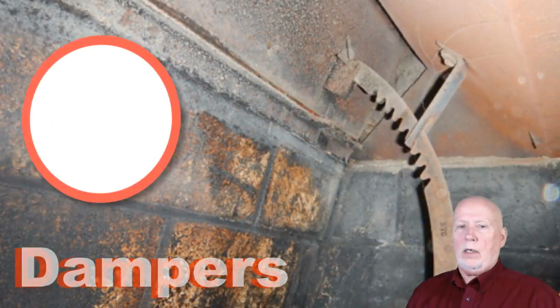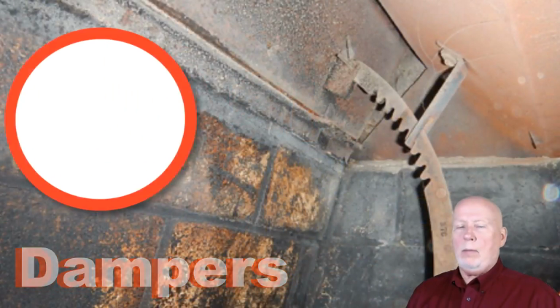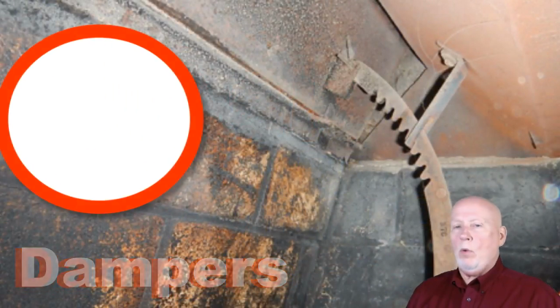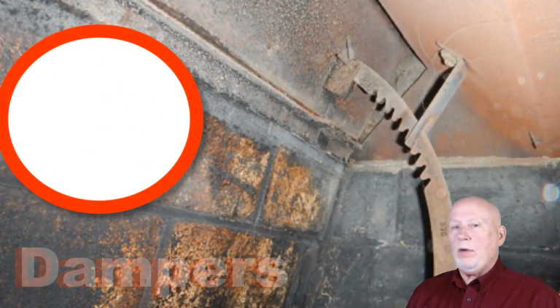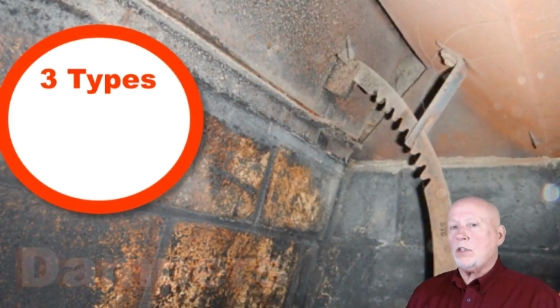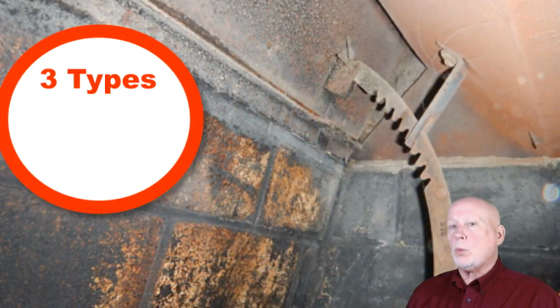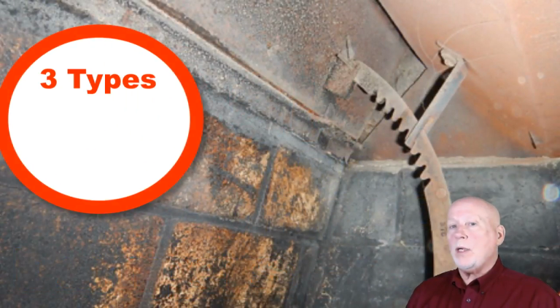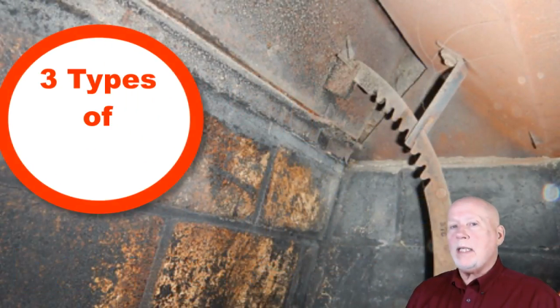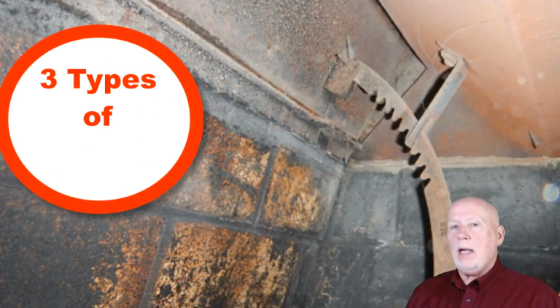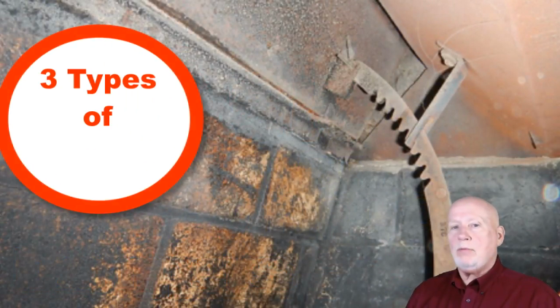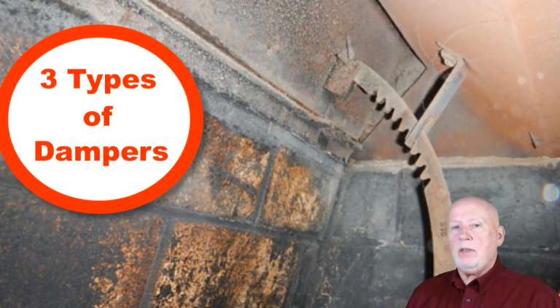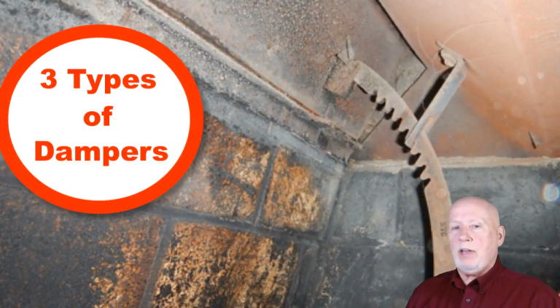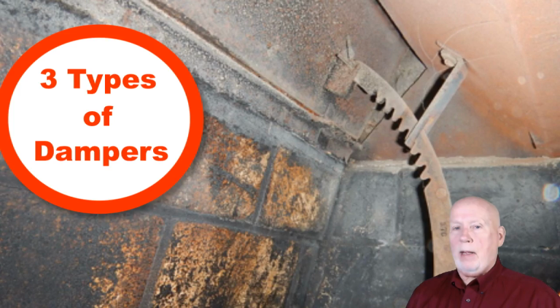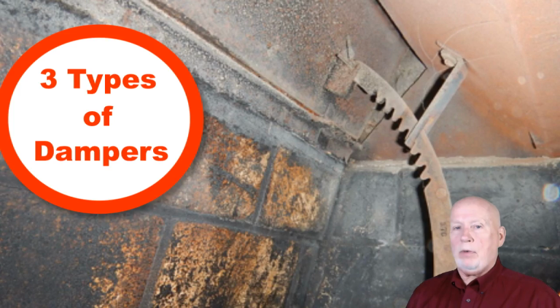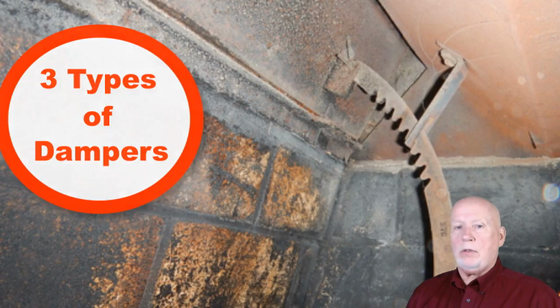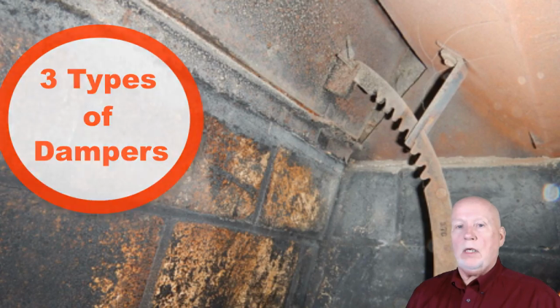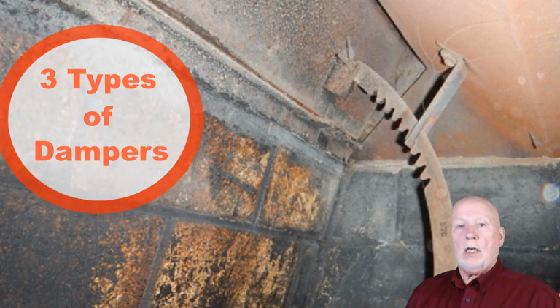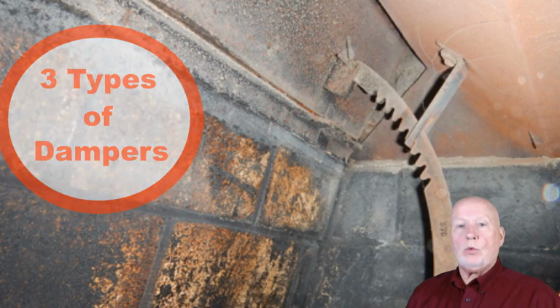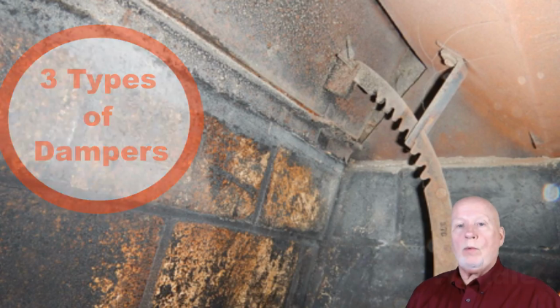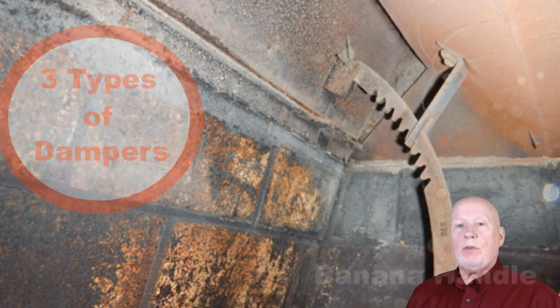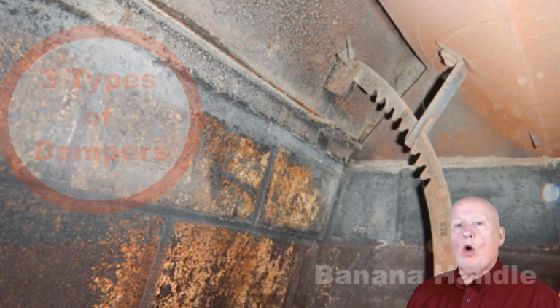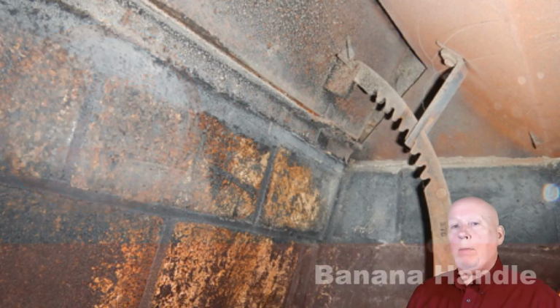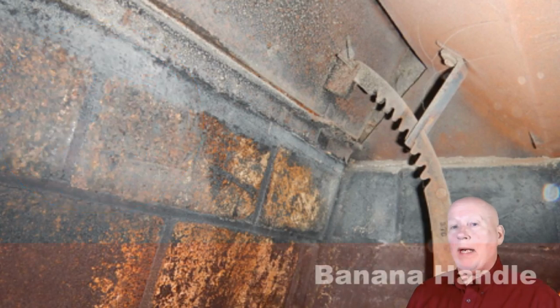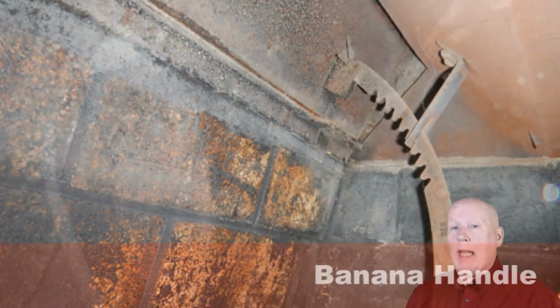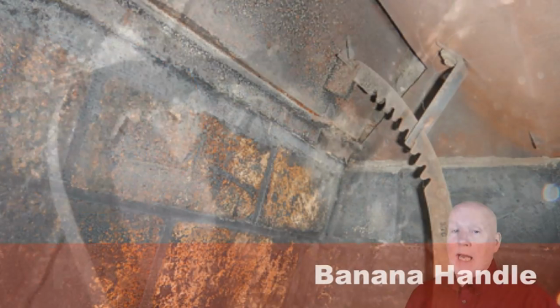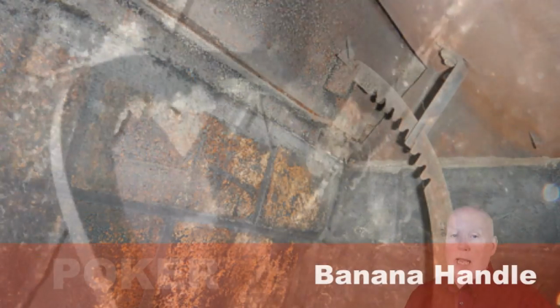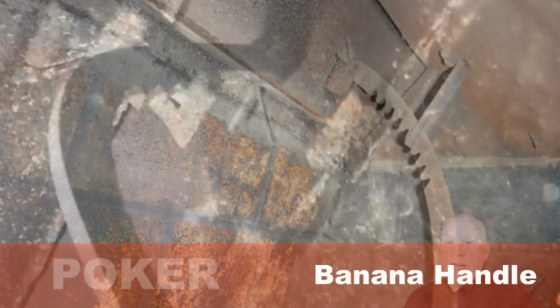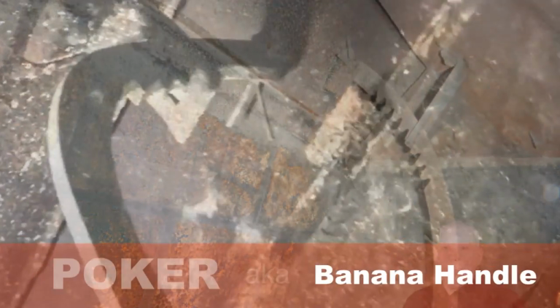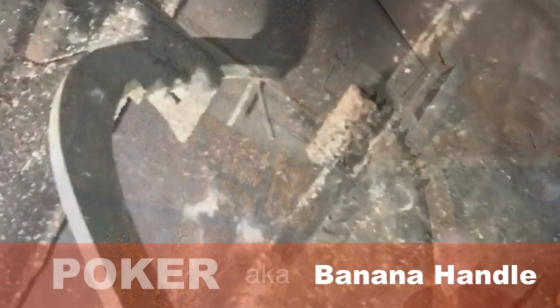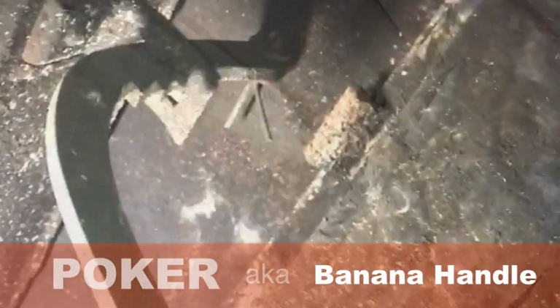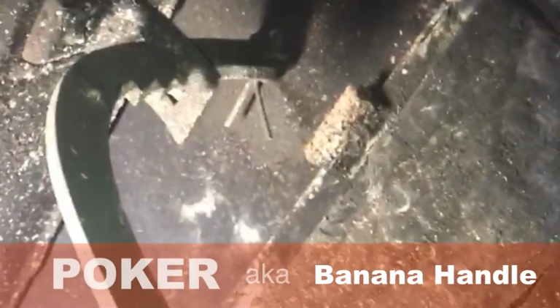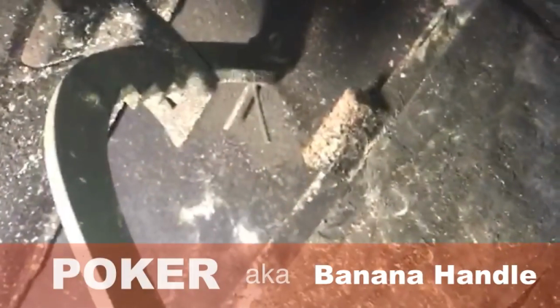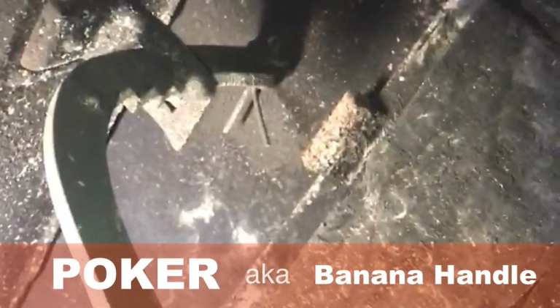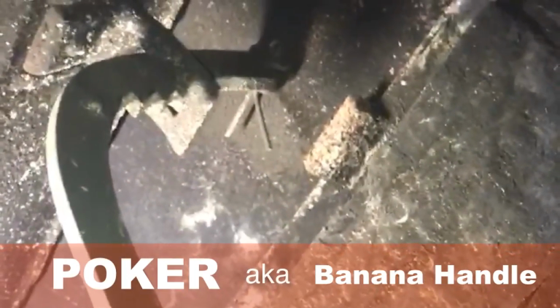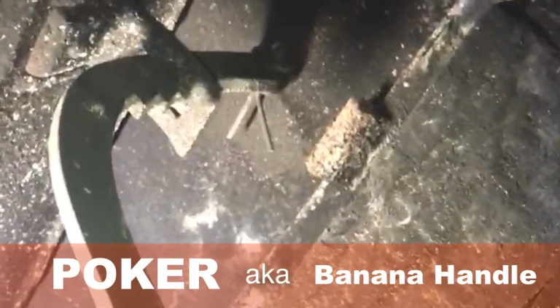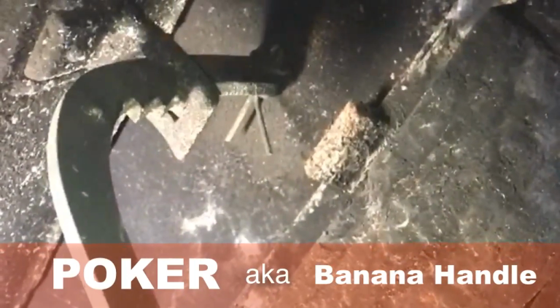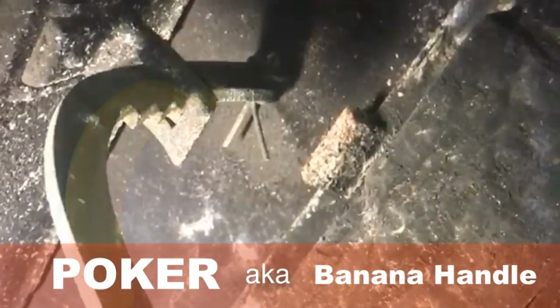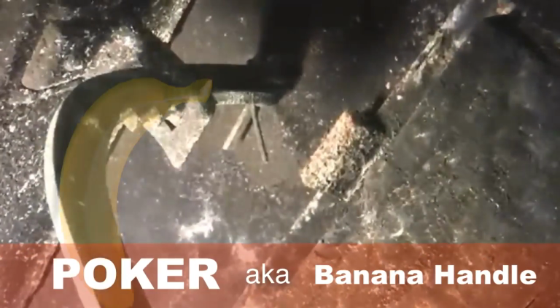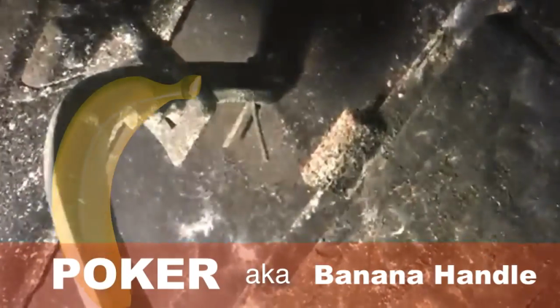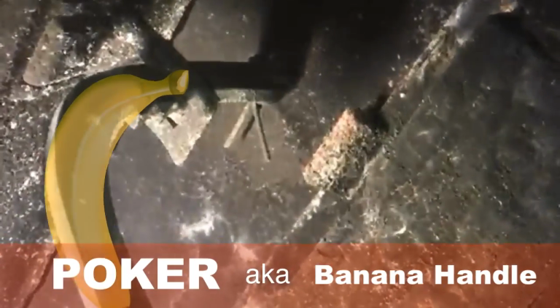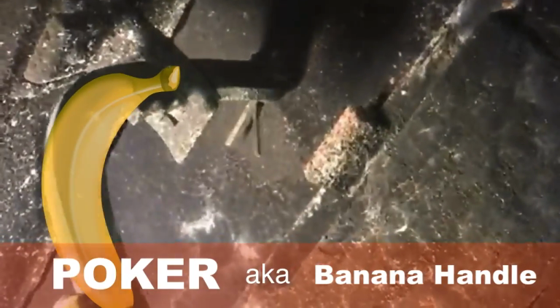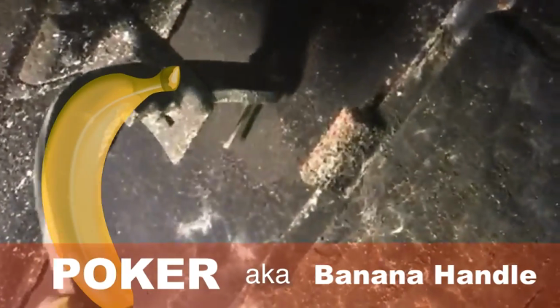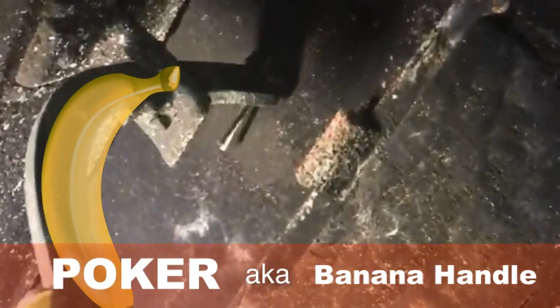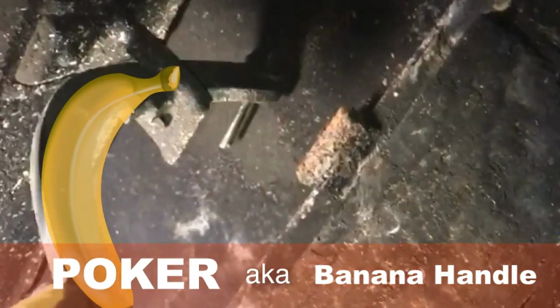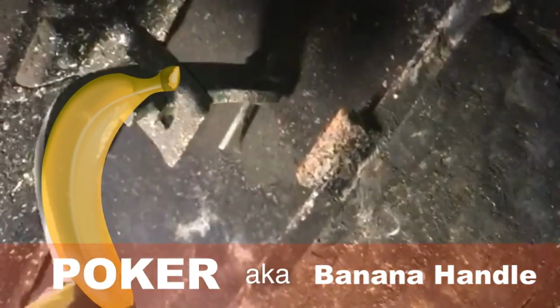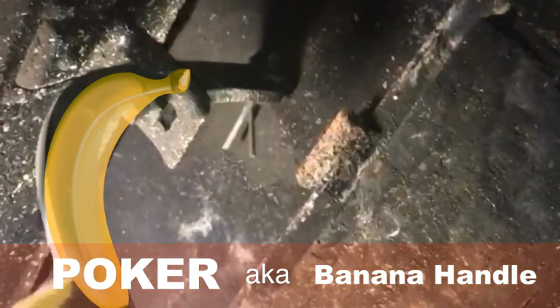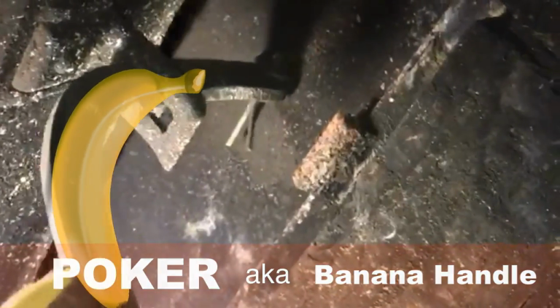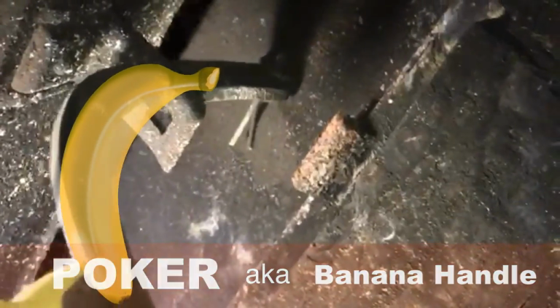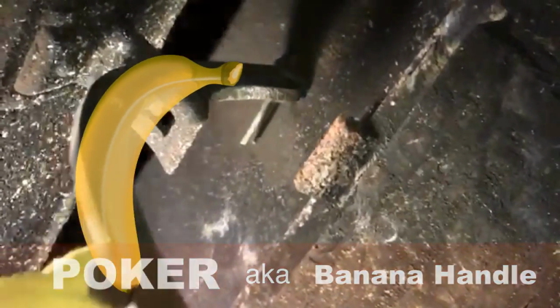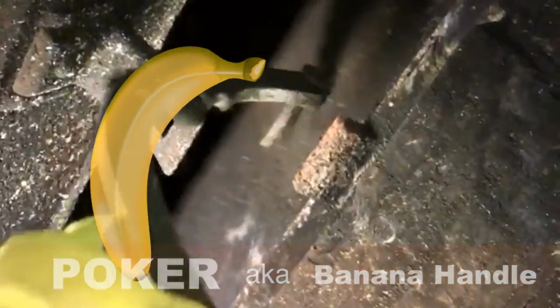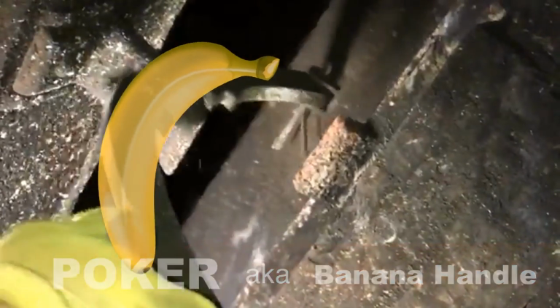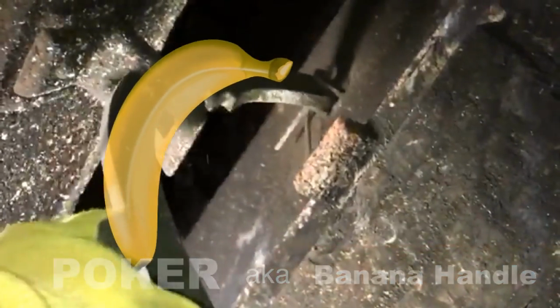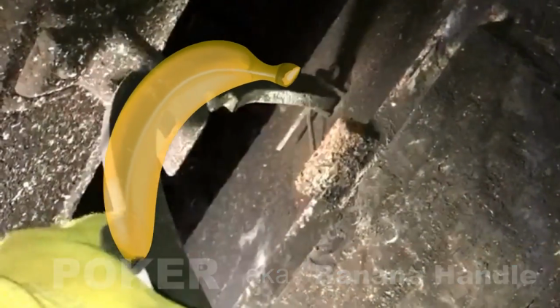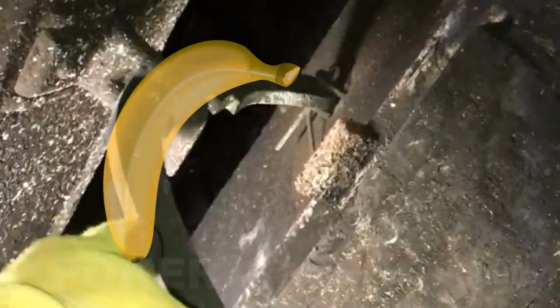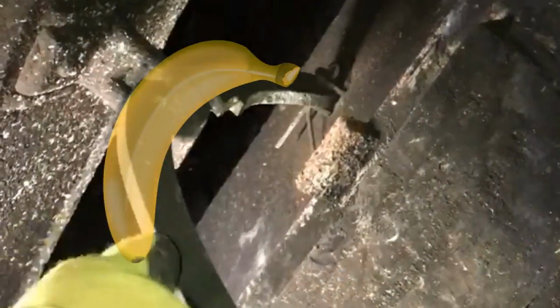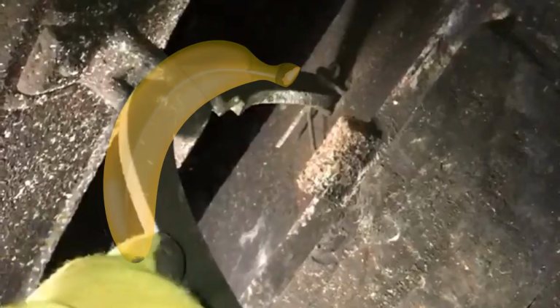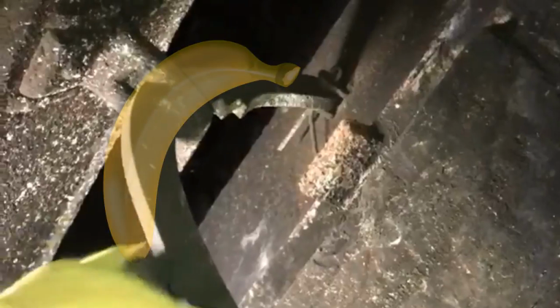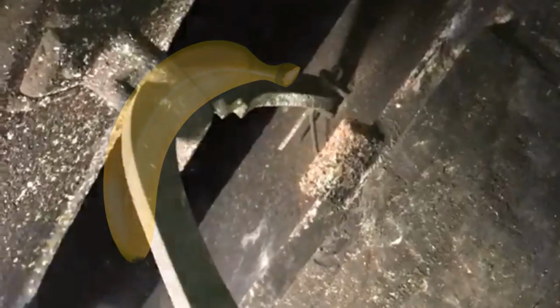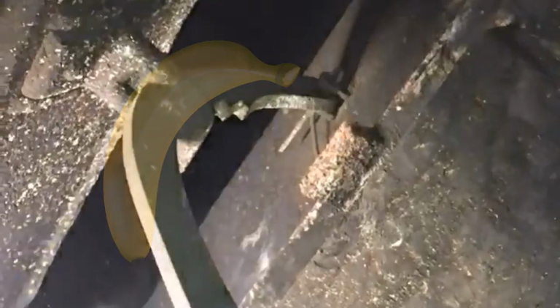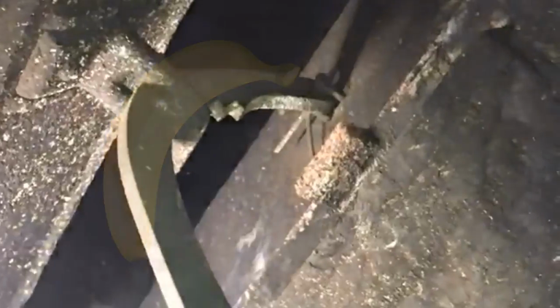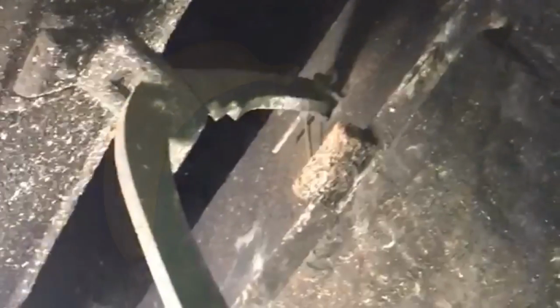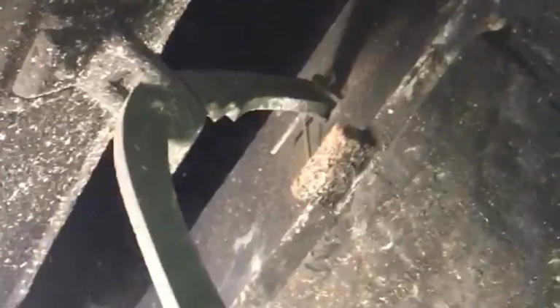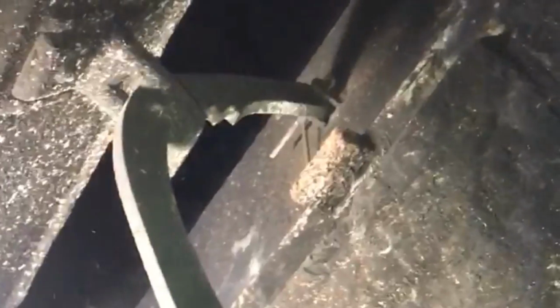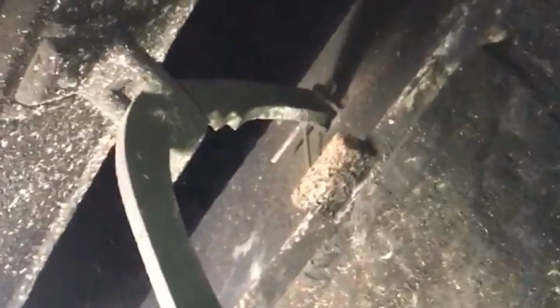Number one, there's three types of dampers. There's what we call a banana handle, which is kind of open and closed, with just kind of an arc in it, and that just sets on a ratchet.